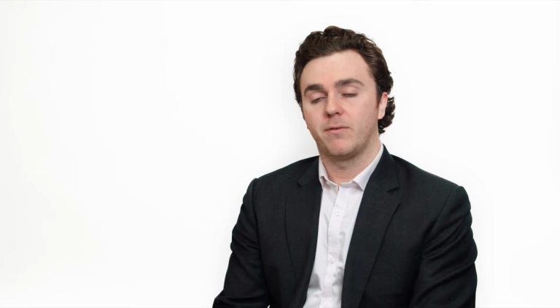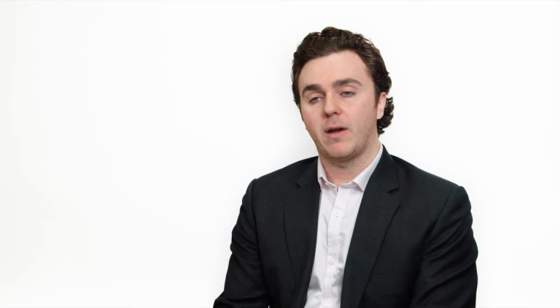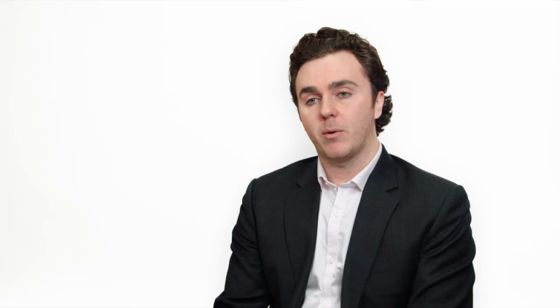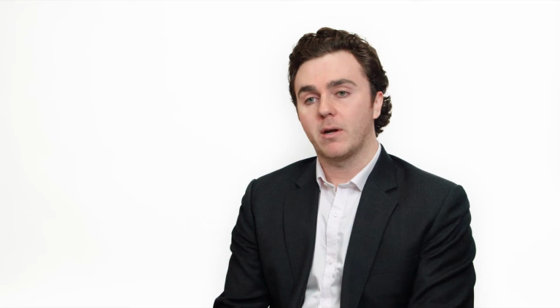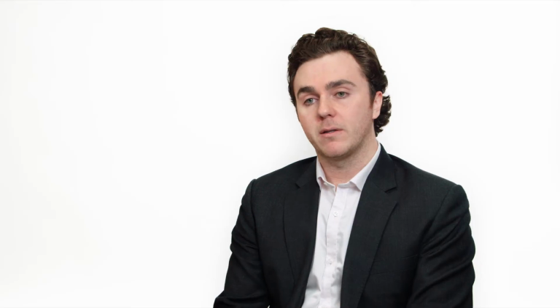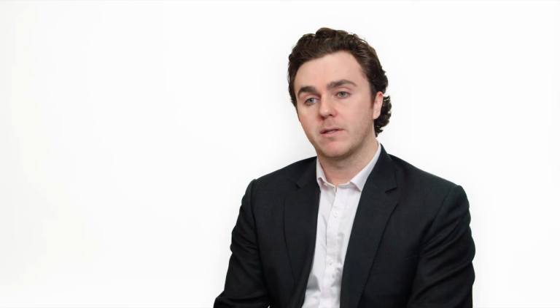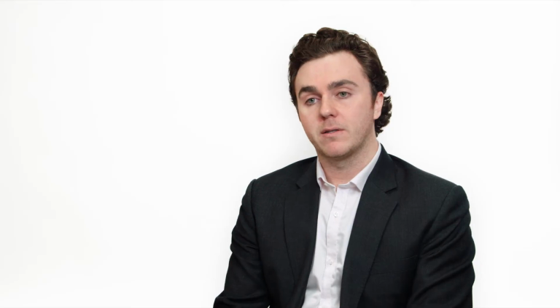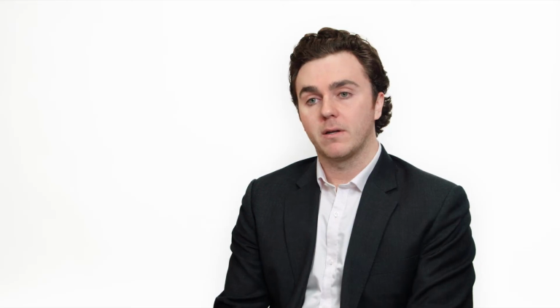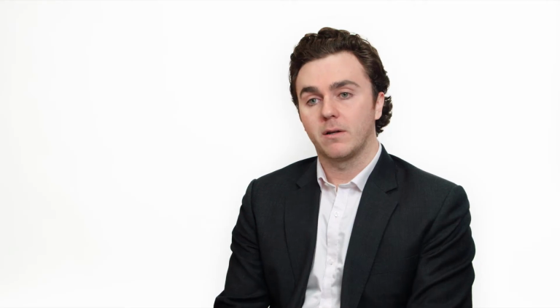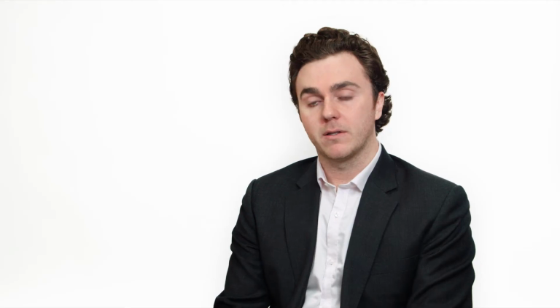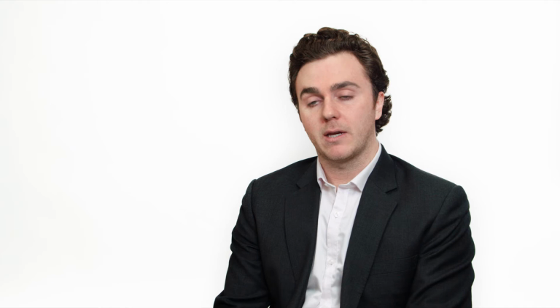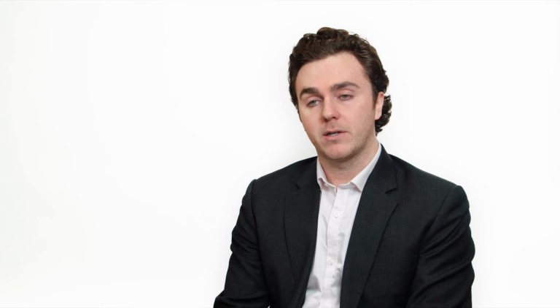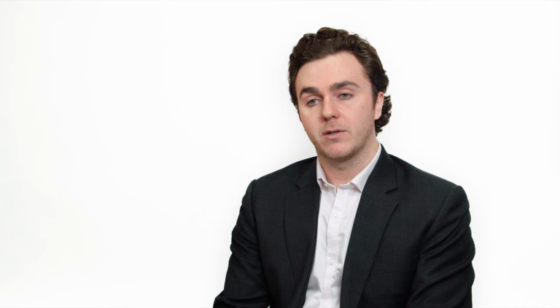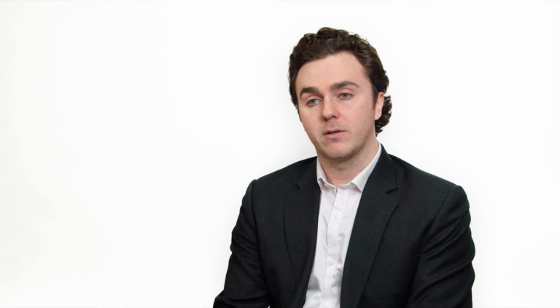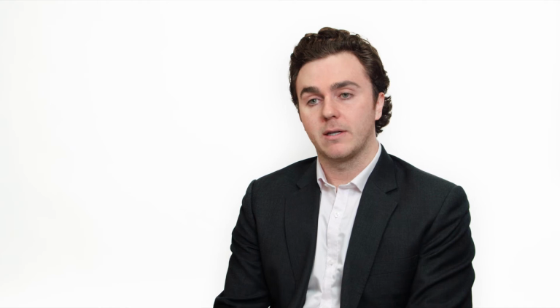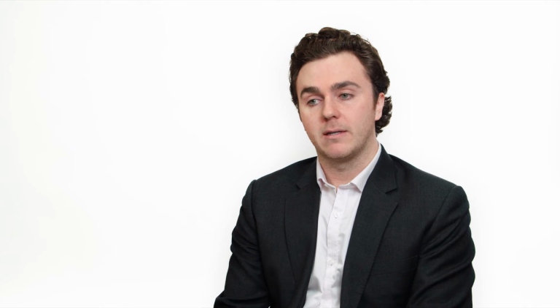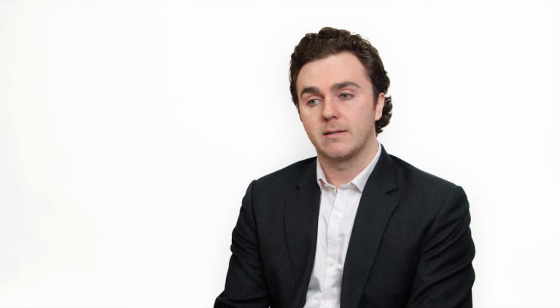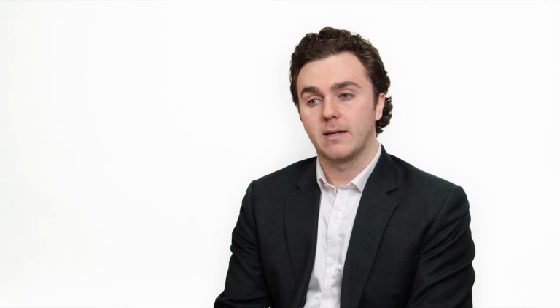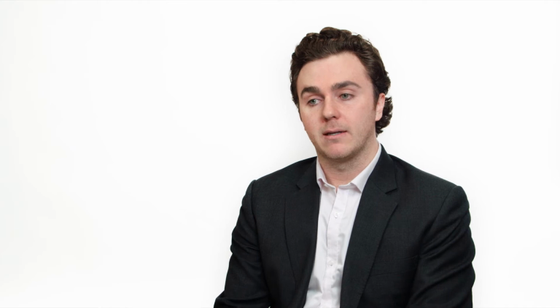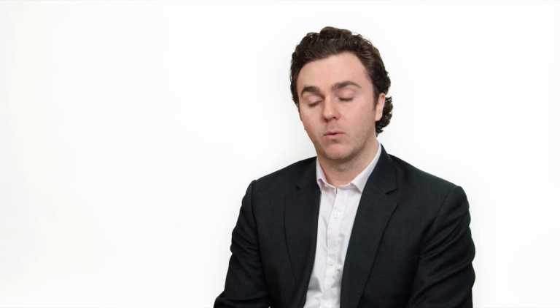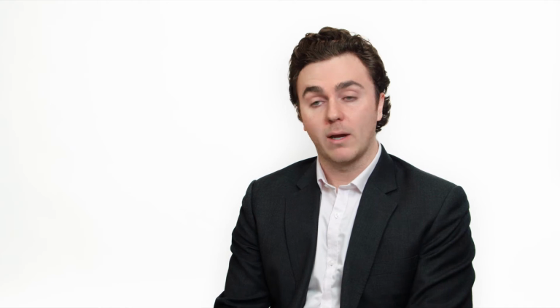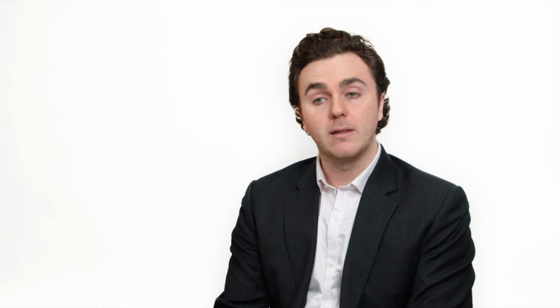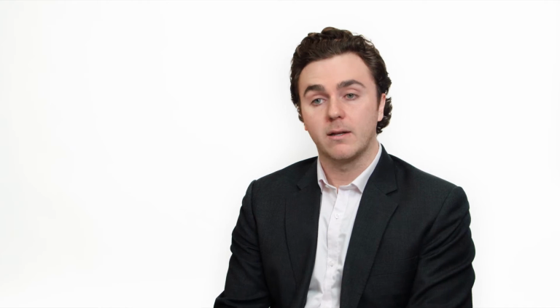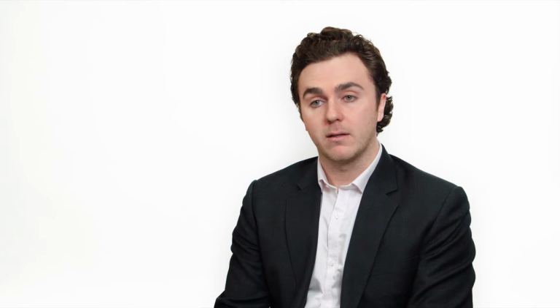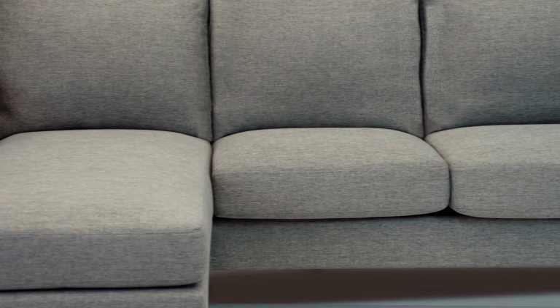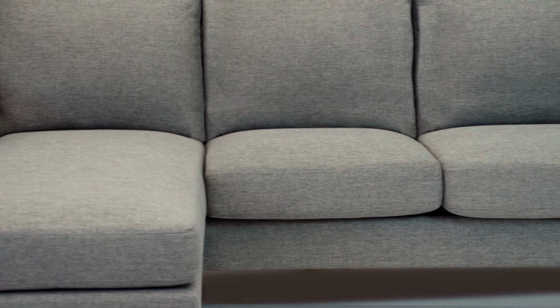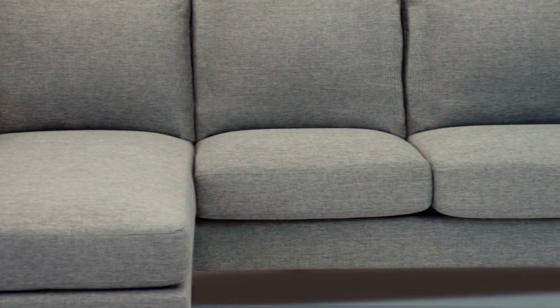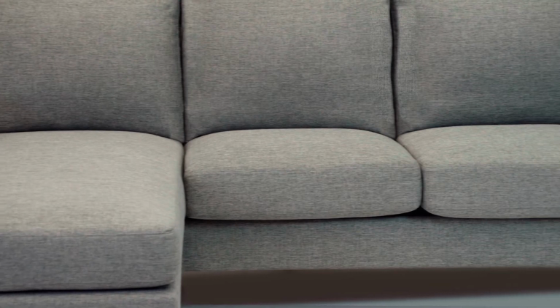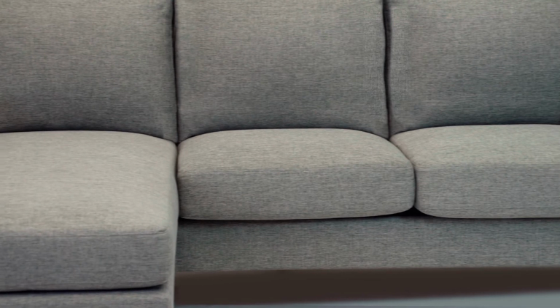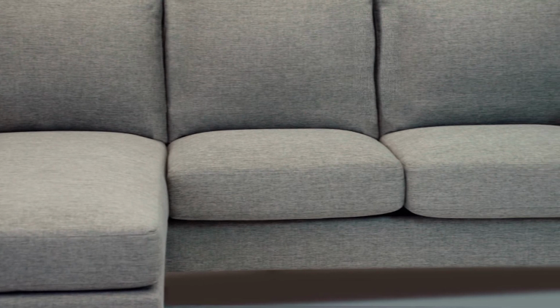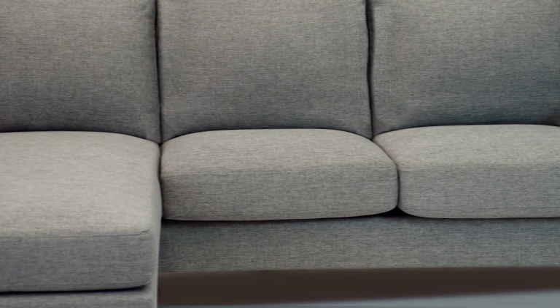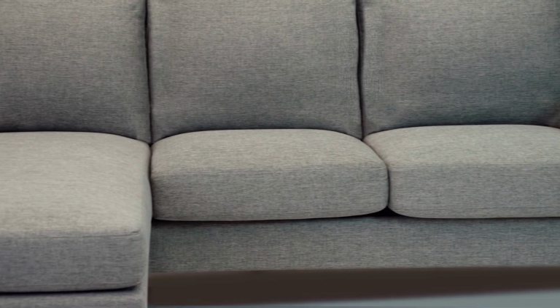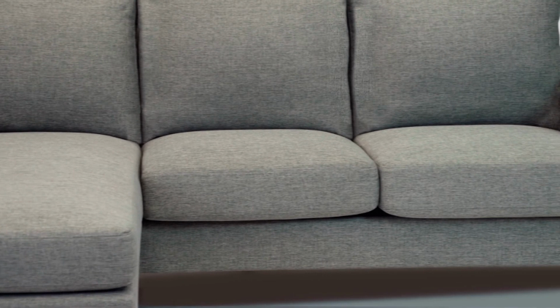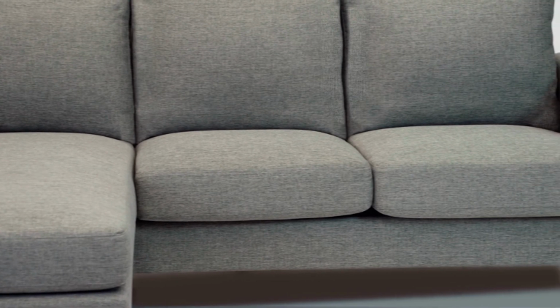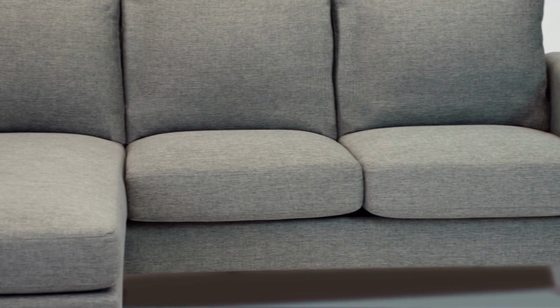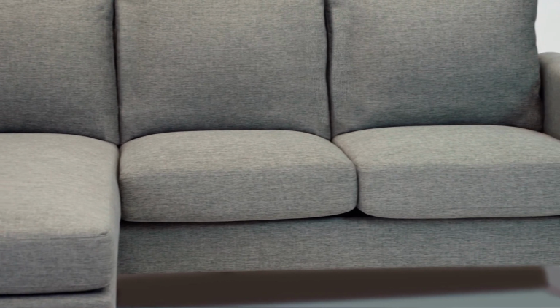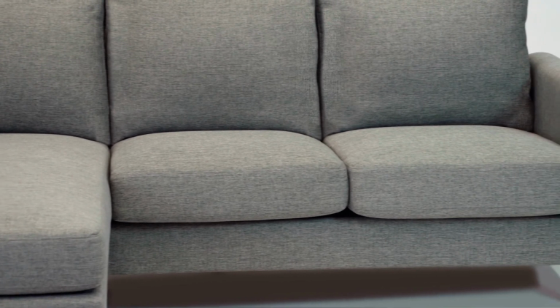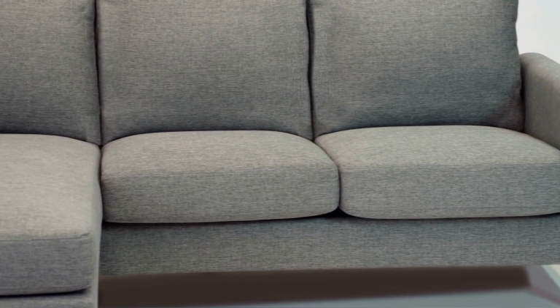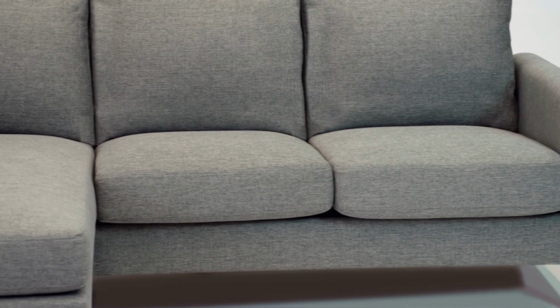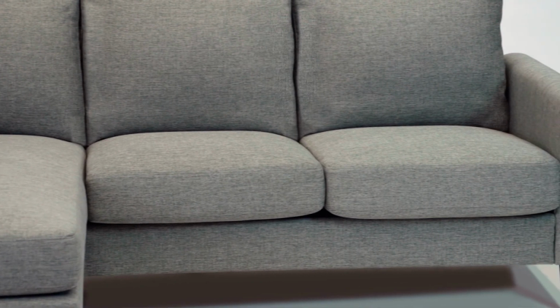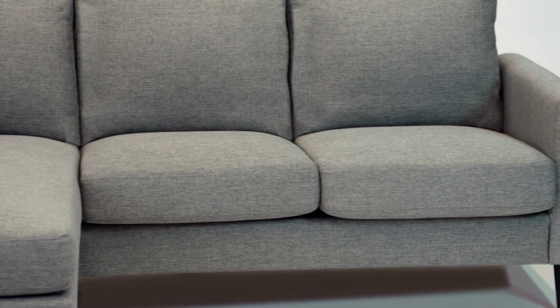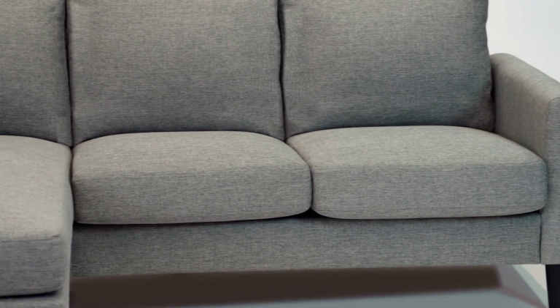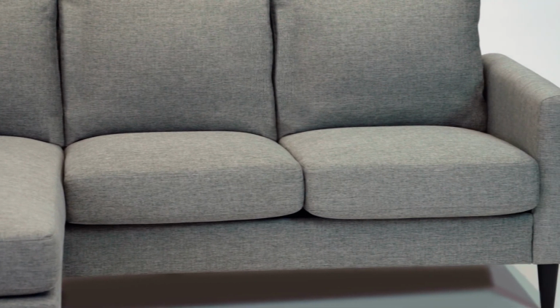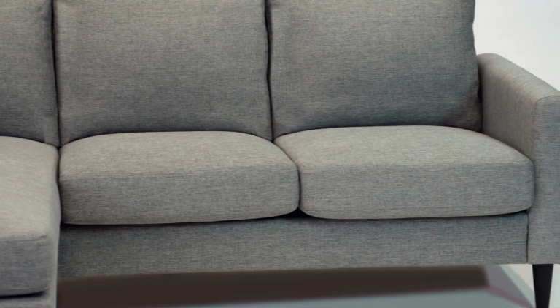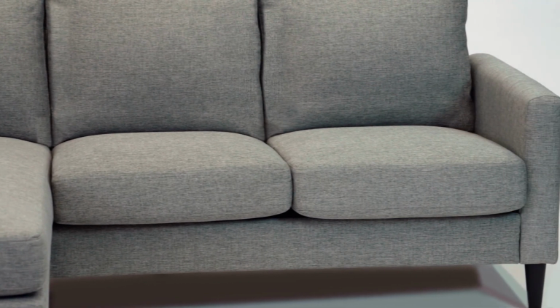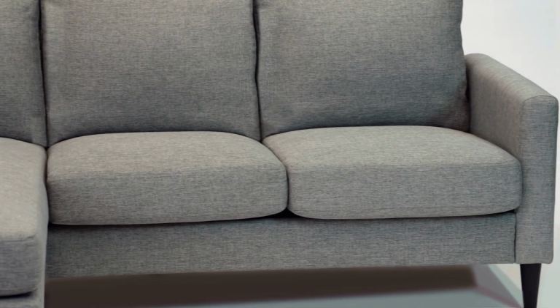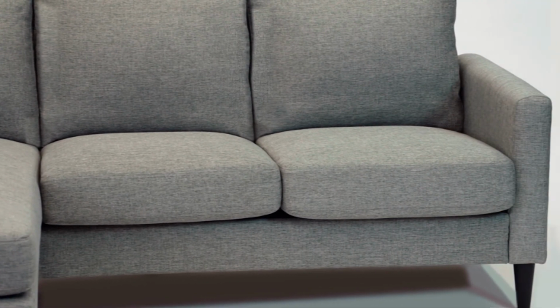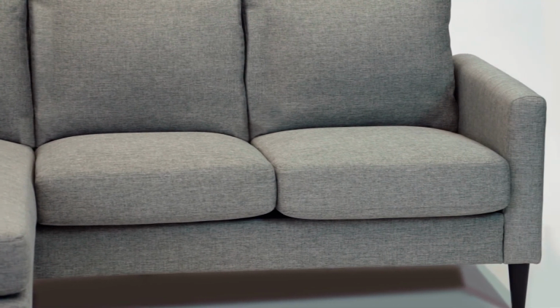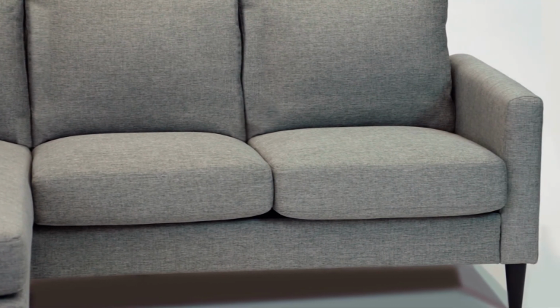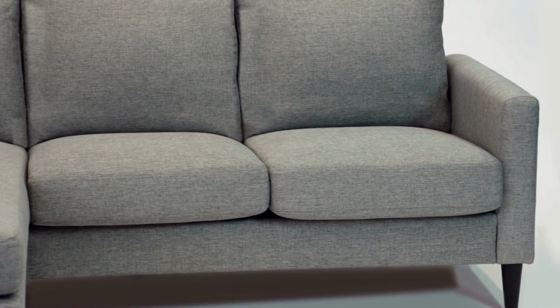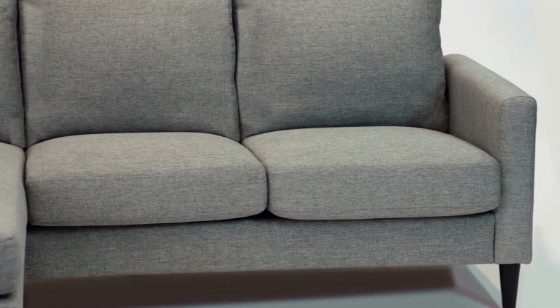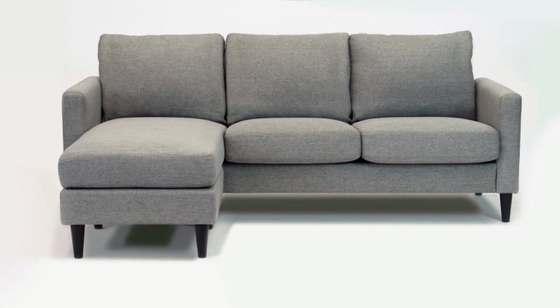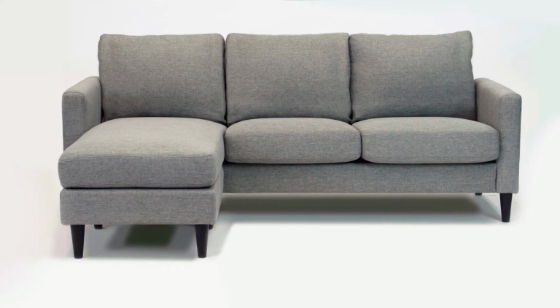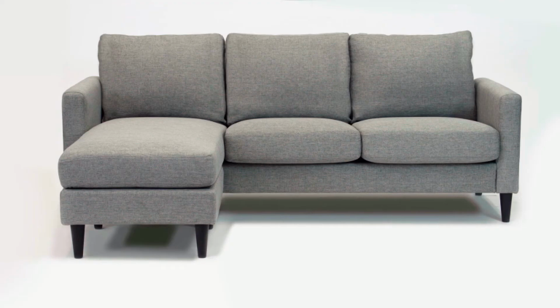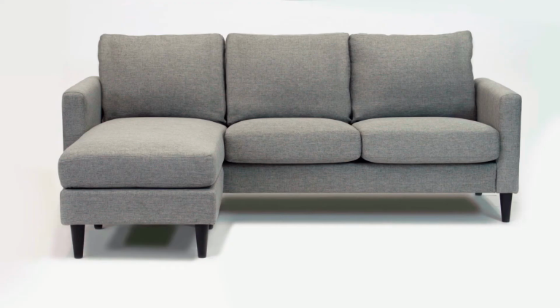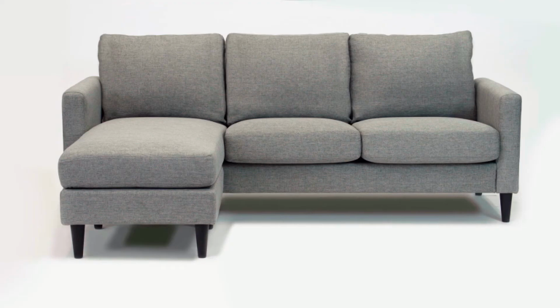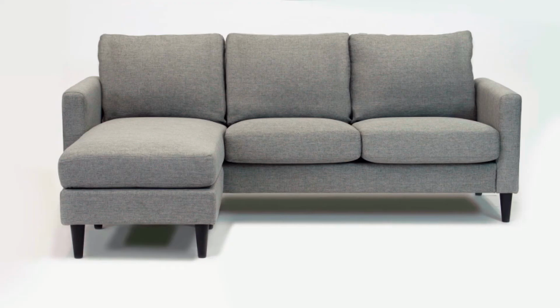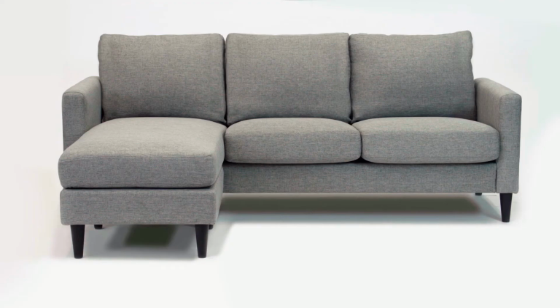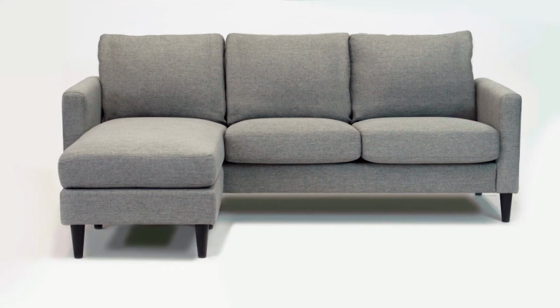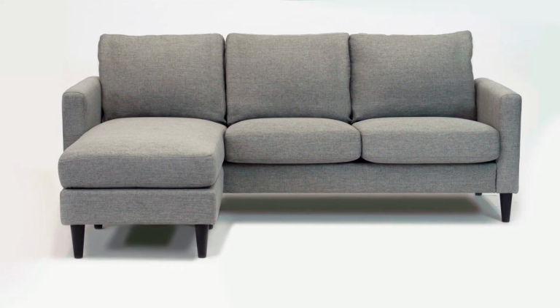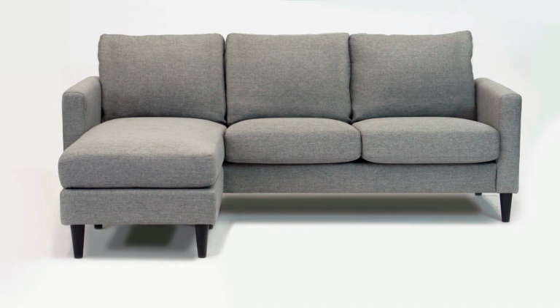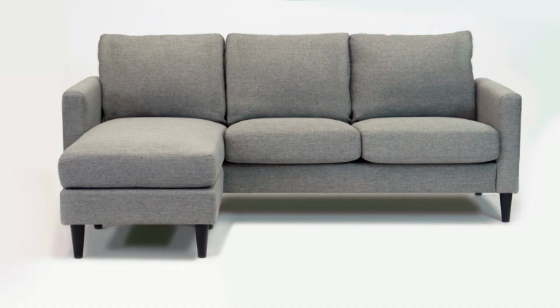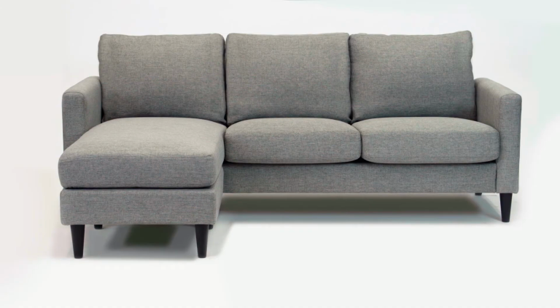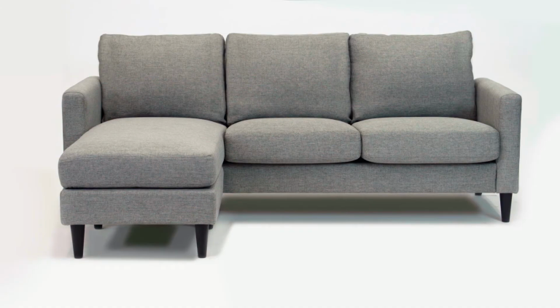The fabric on this sectional is a gray linen look. It's 100% polyester. It's on trend and extremely easy to clean, and it's extremely durable.